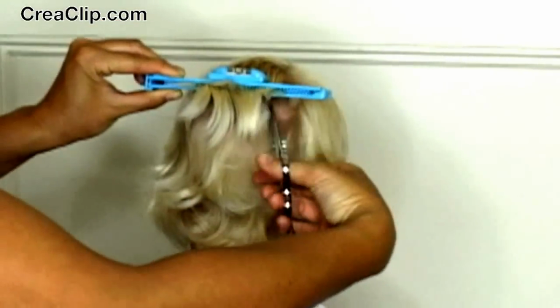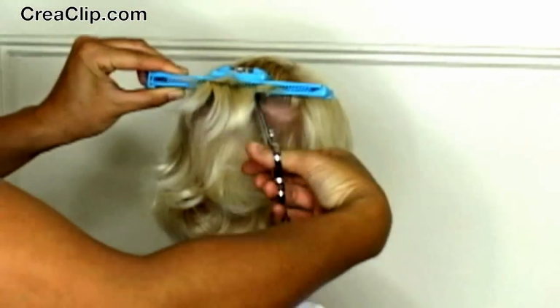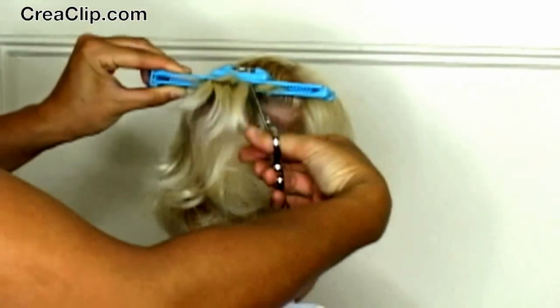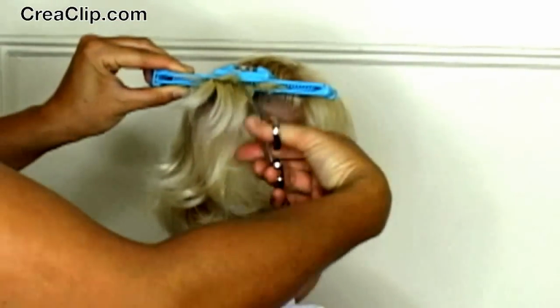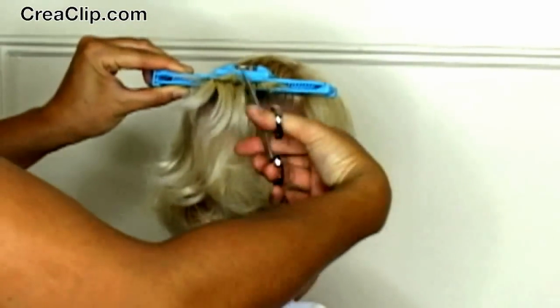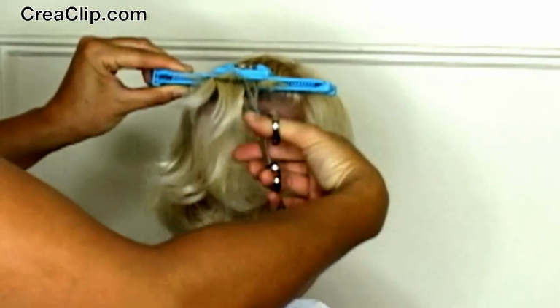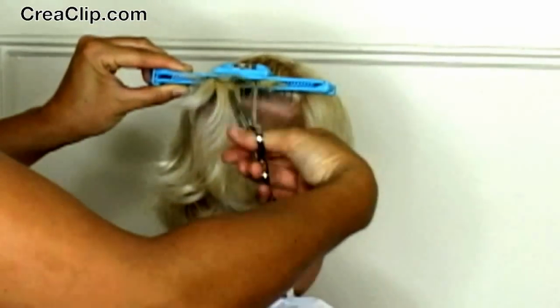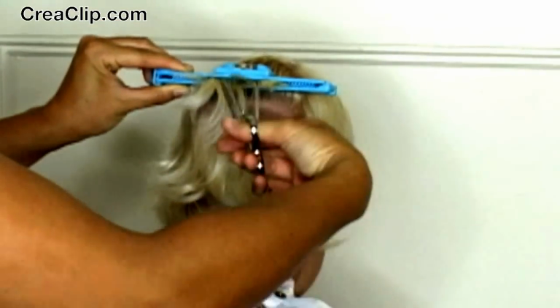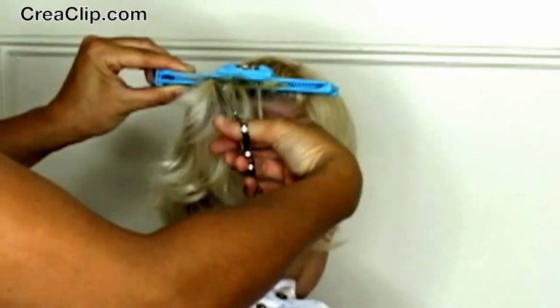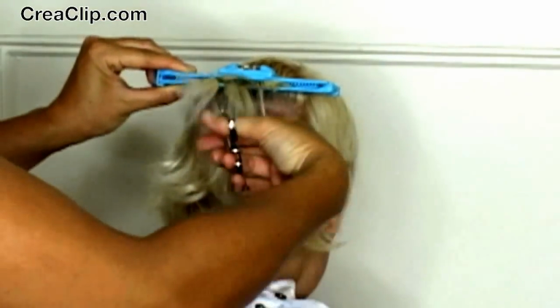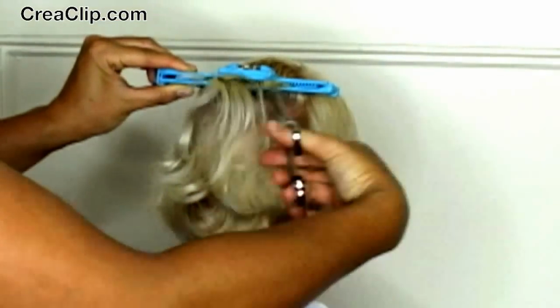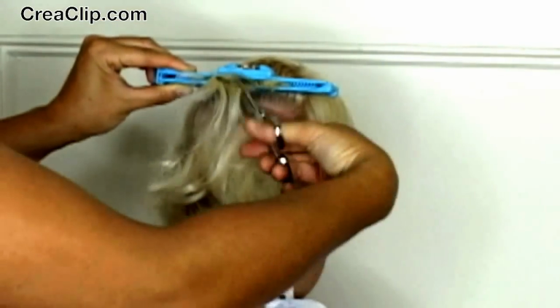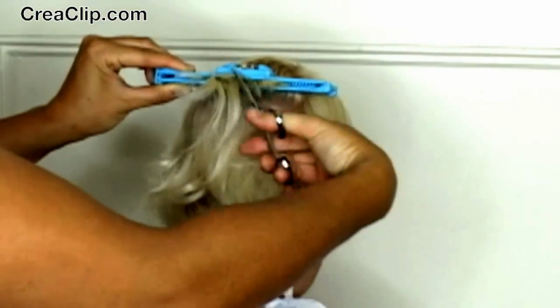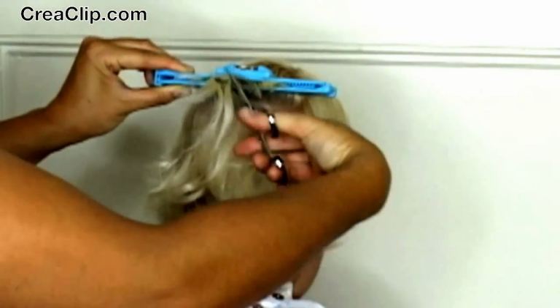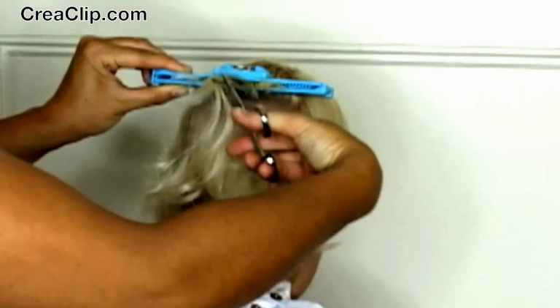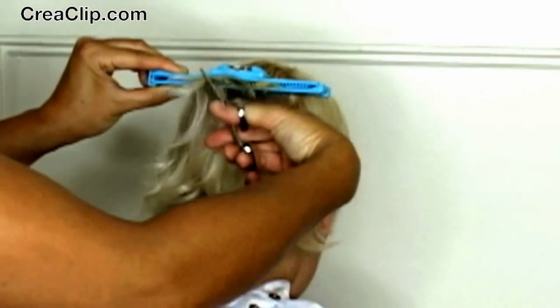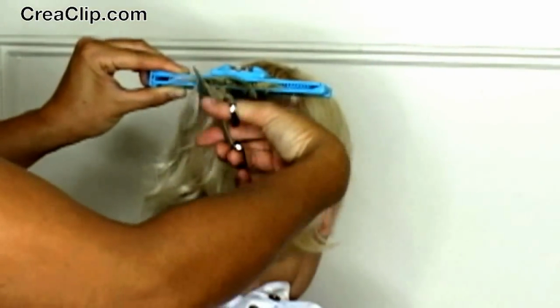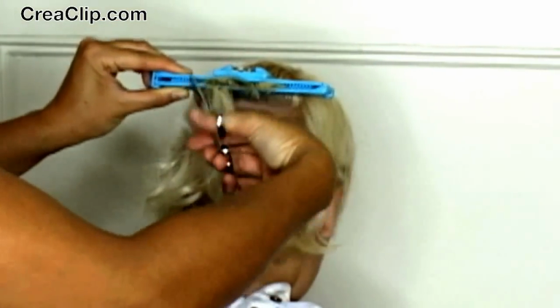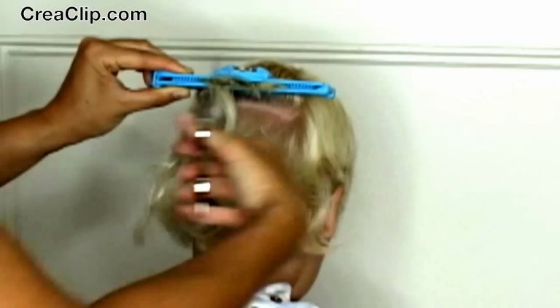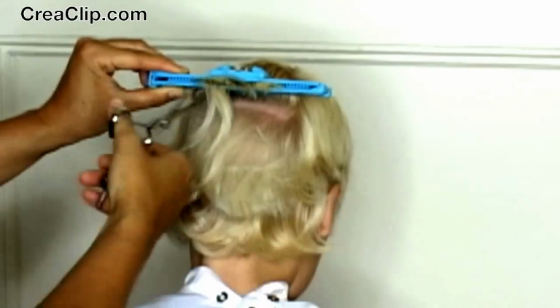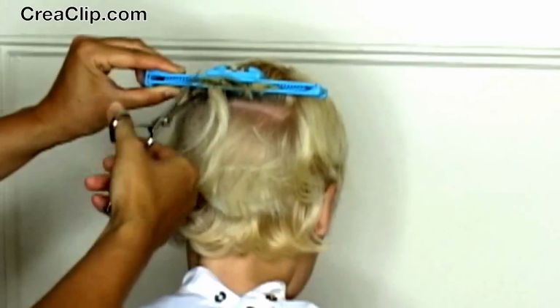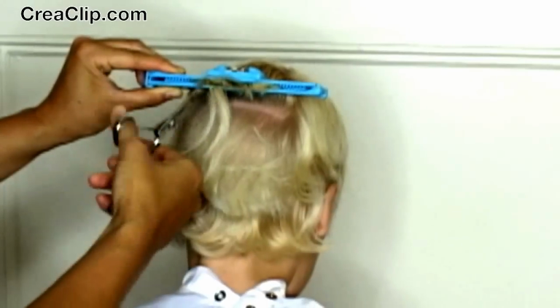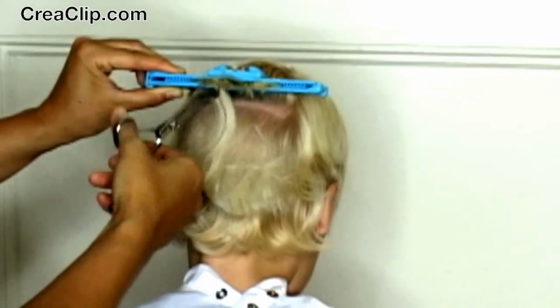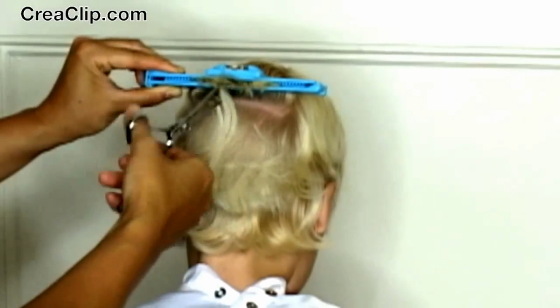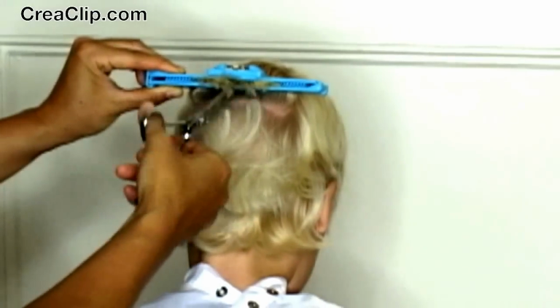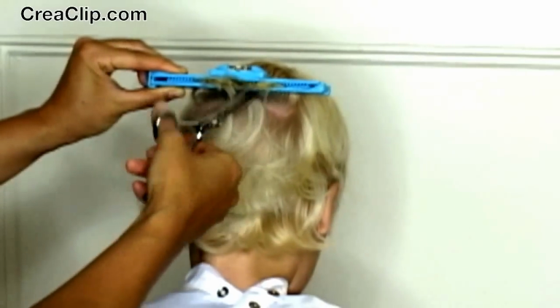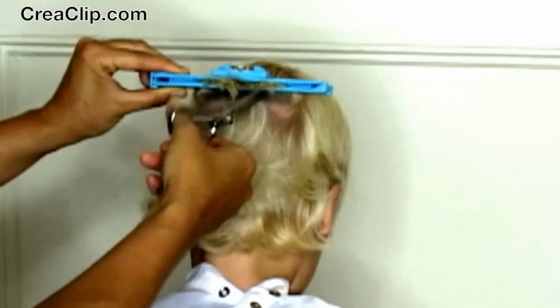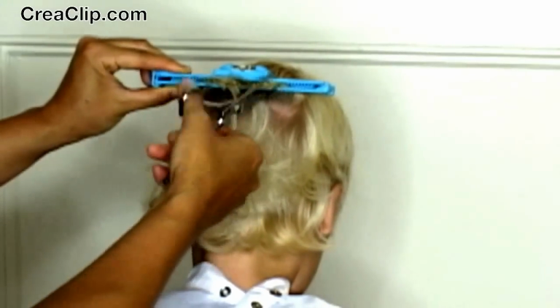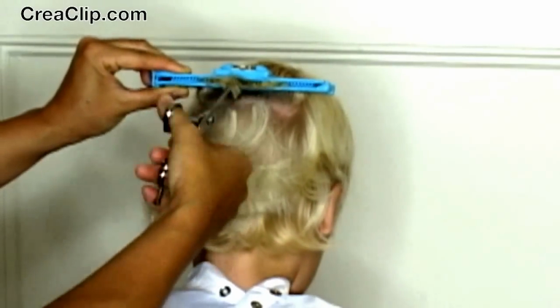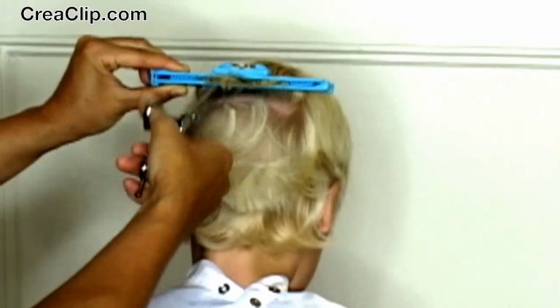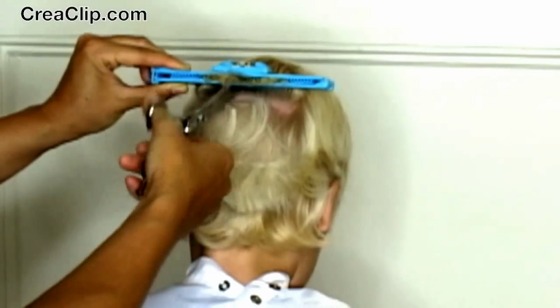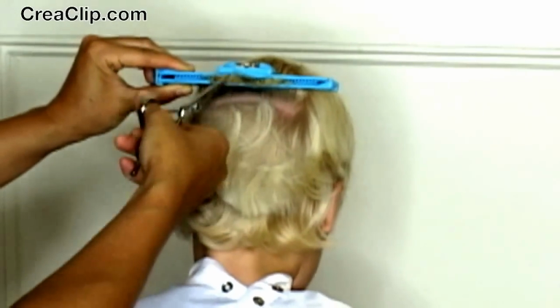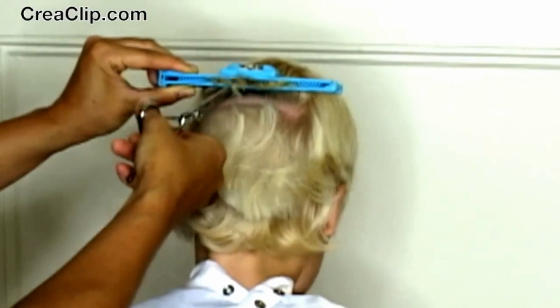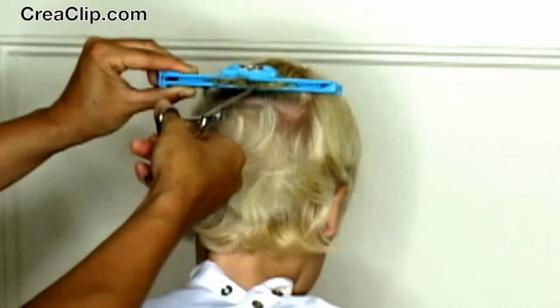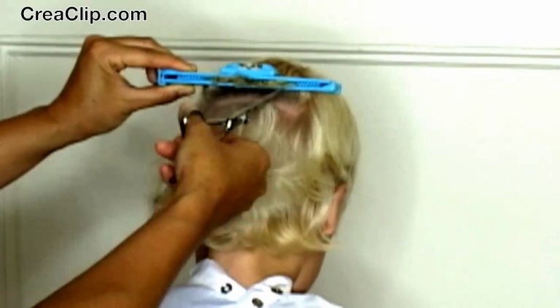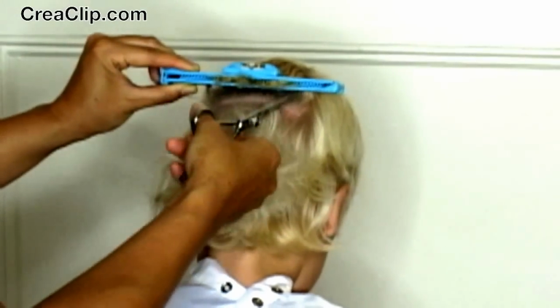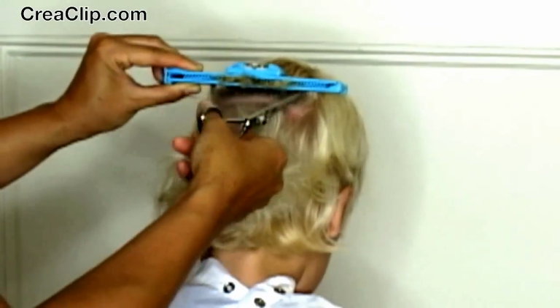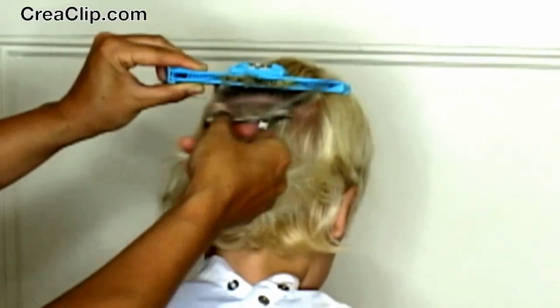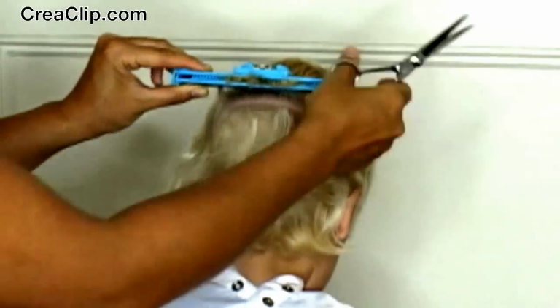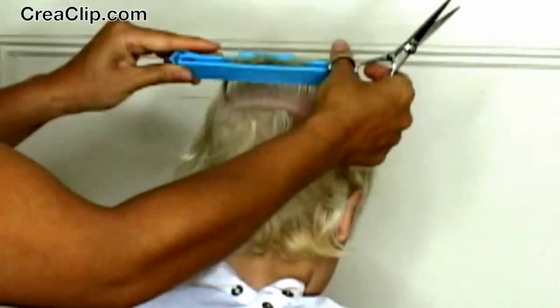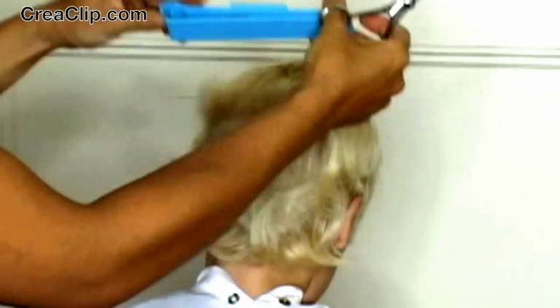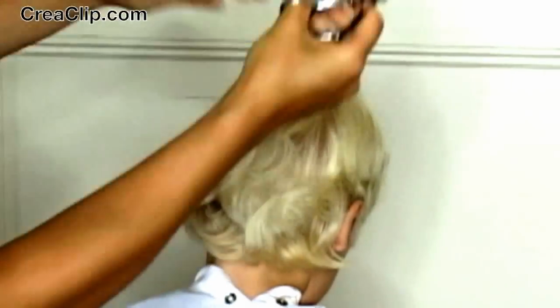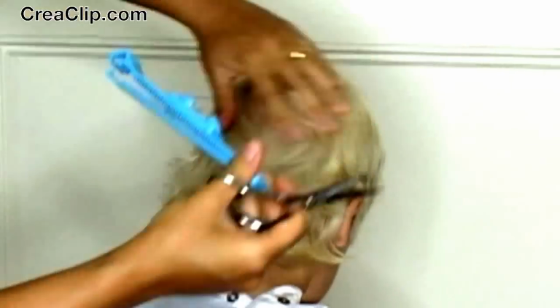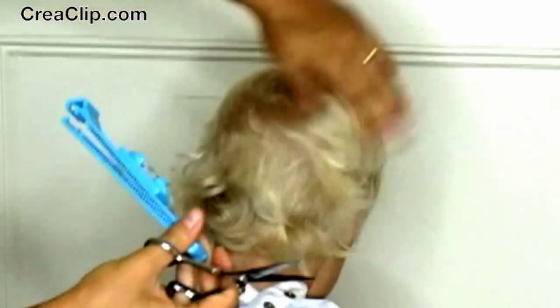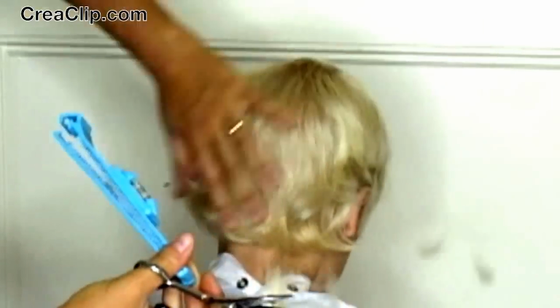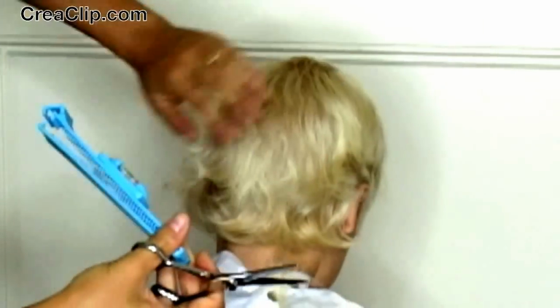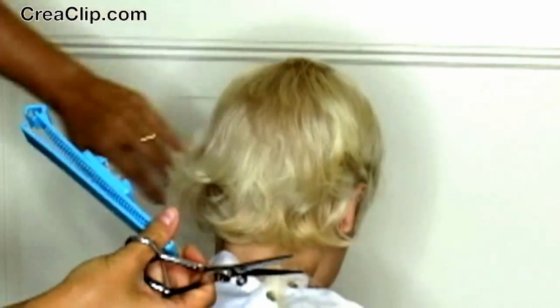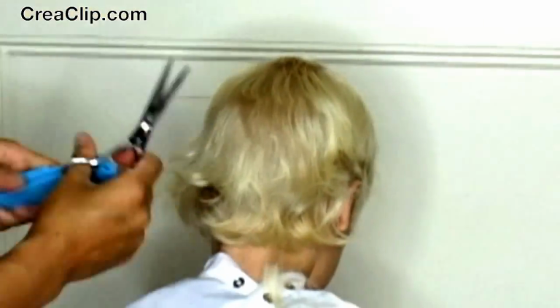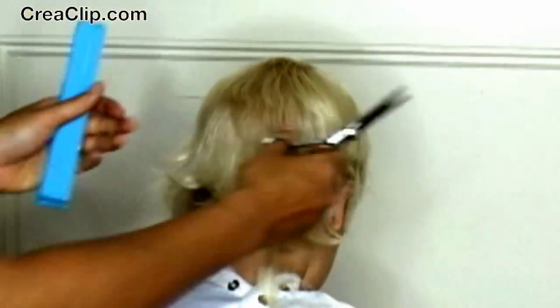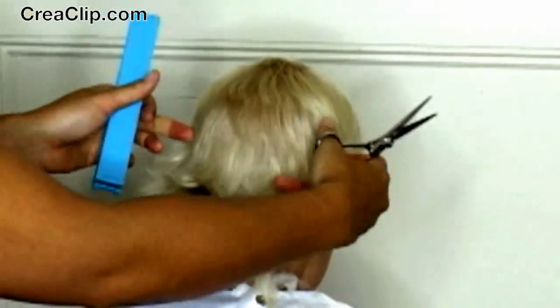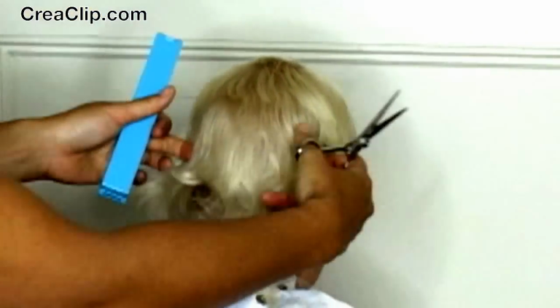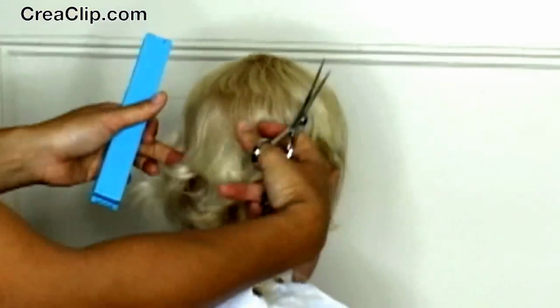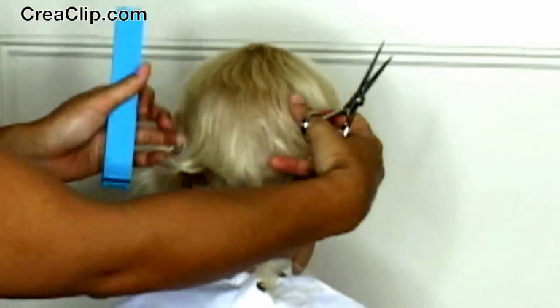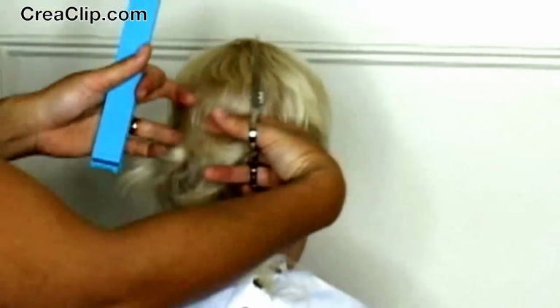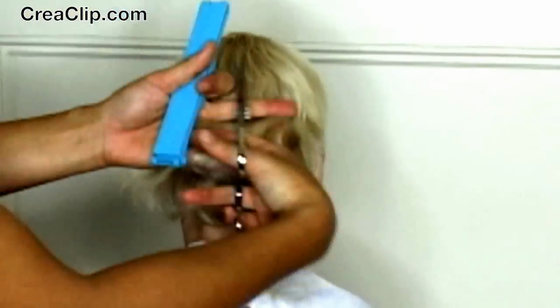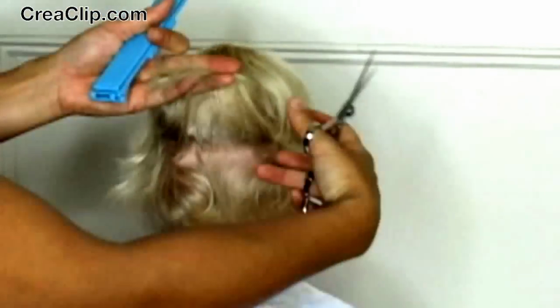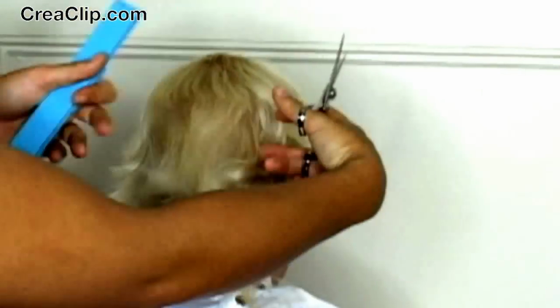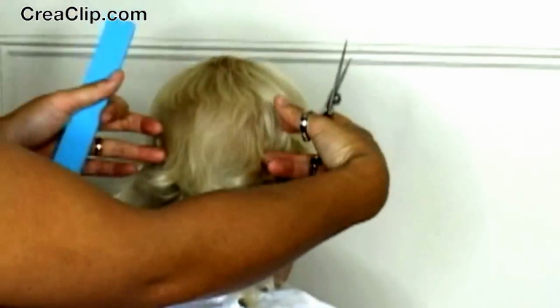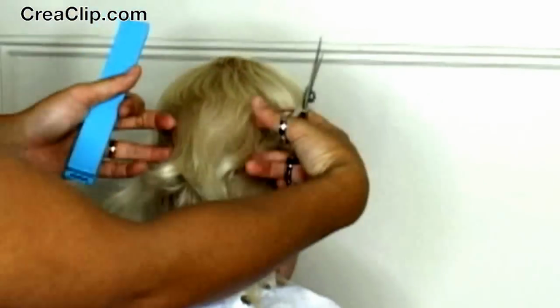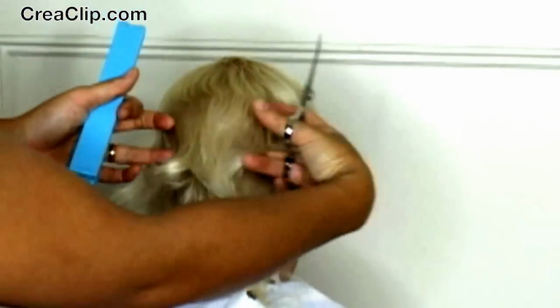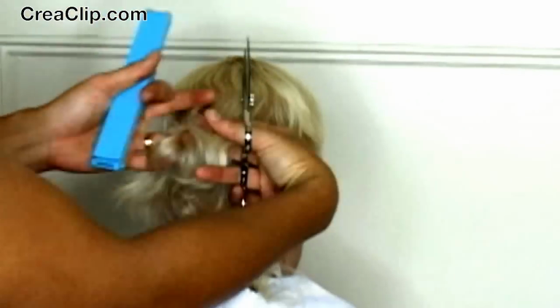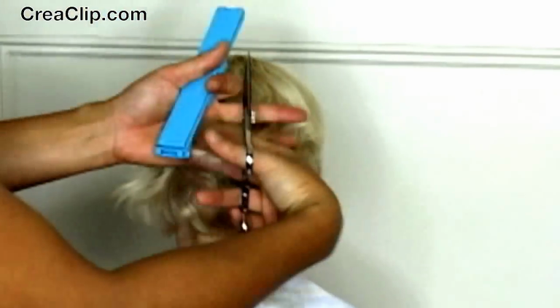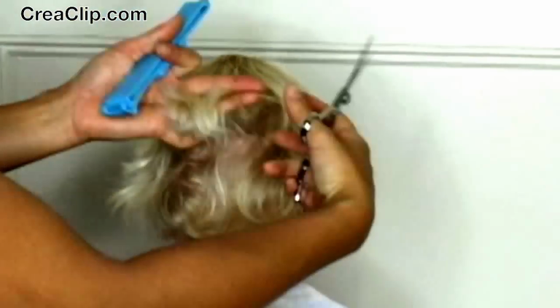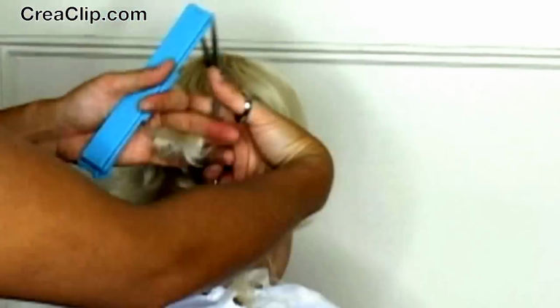This haircut is great for fine to medium textured hair. It is not recommended for coarse thick hair.